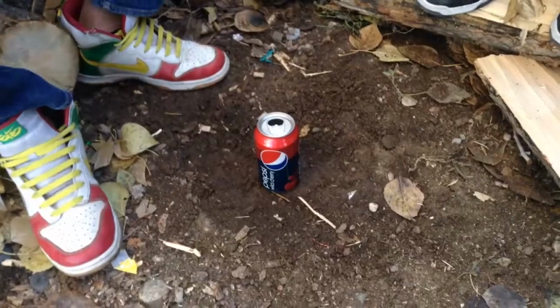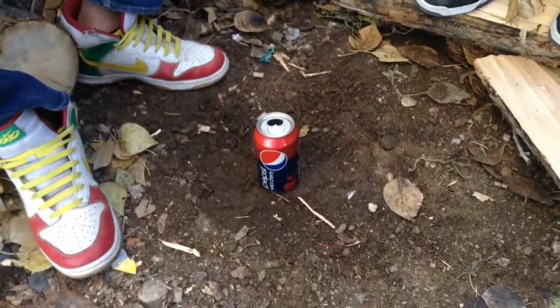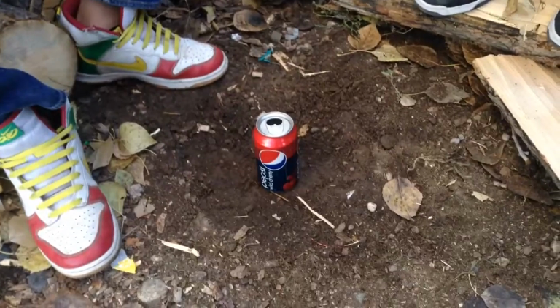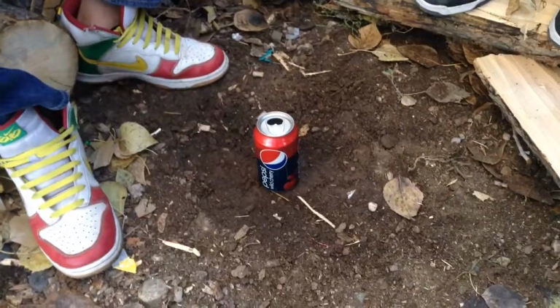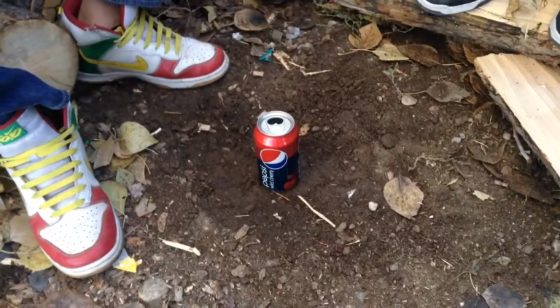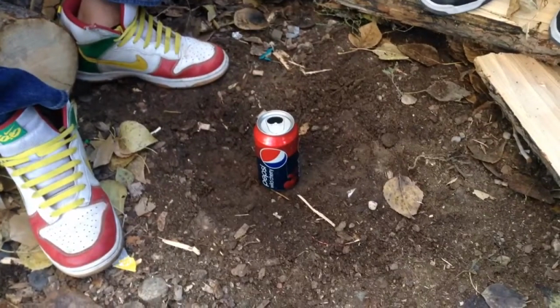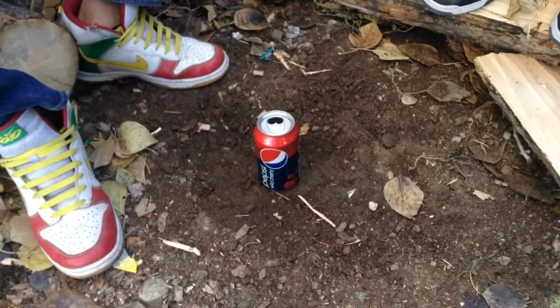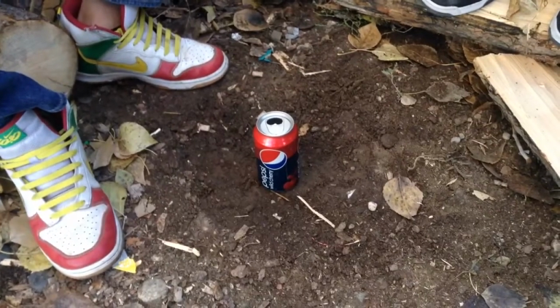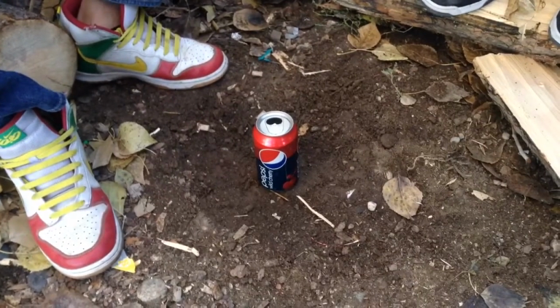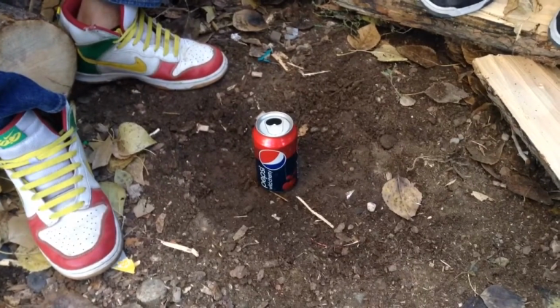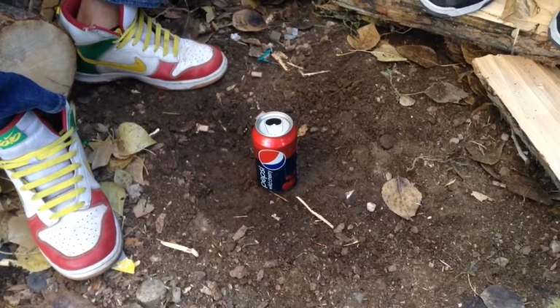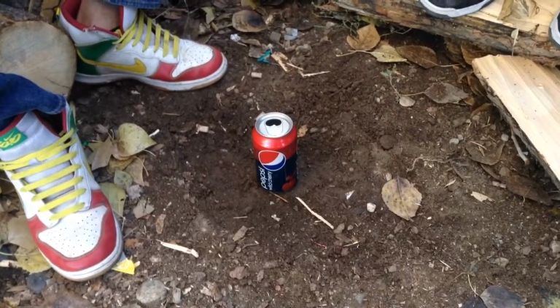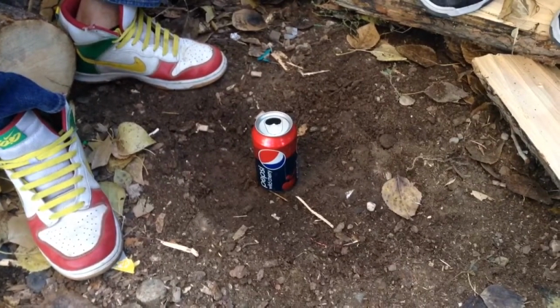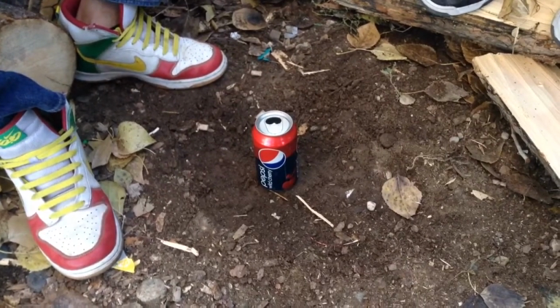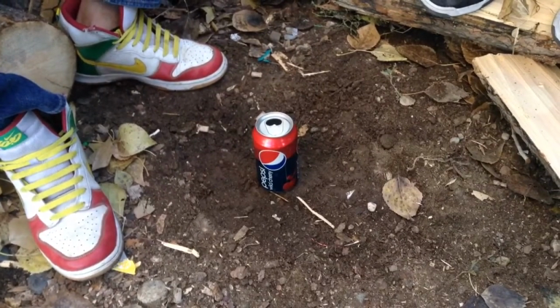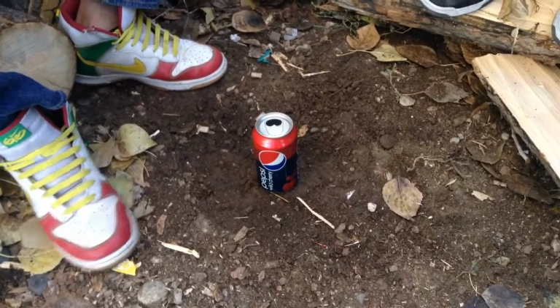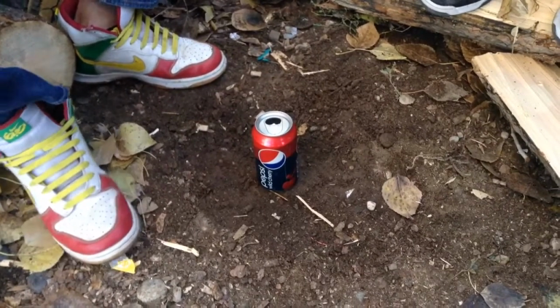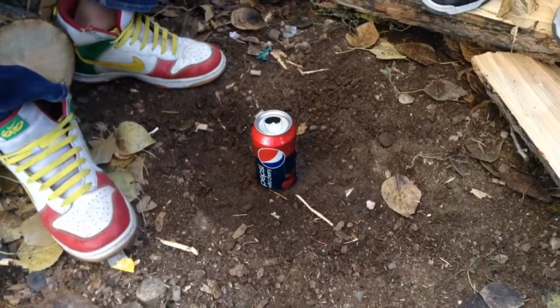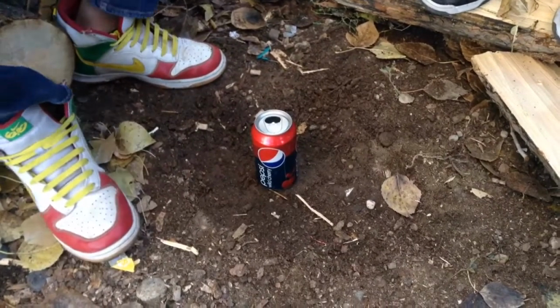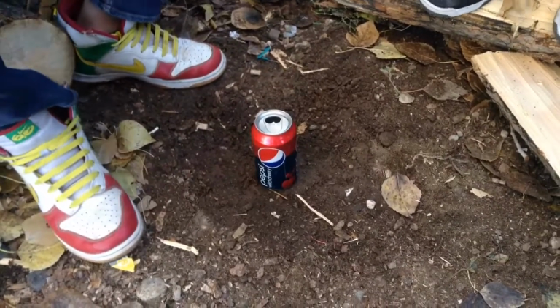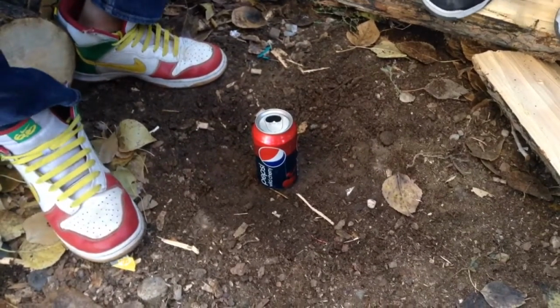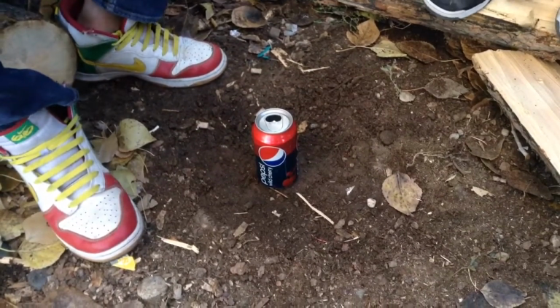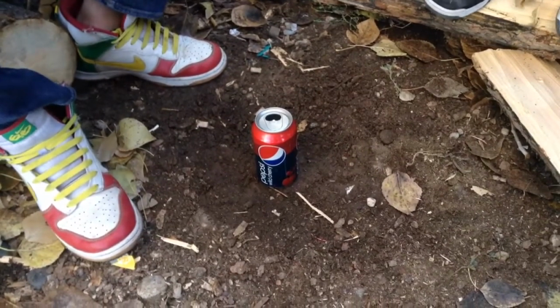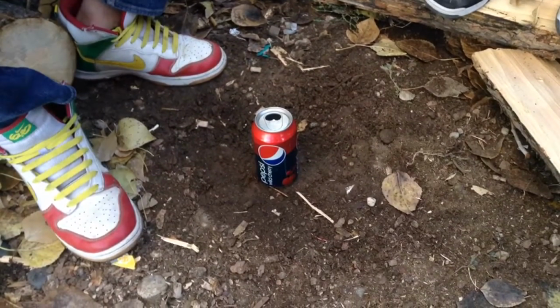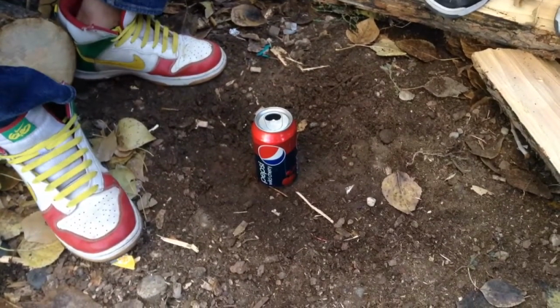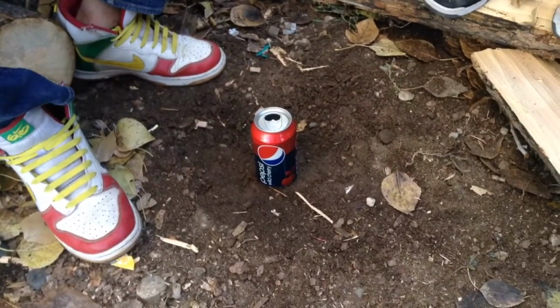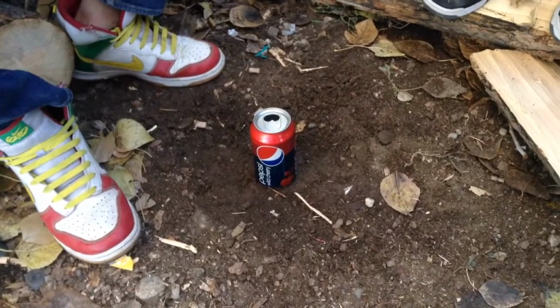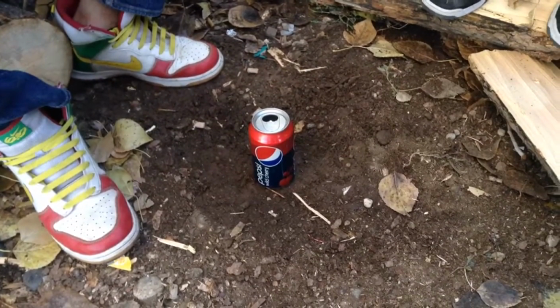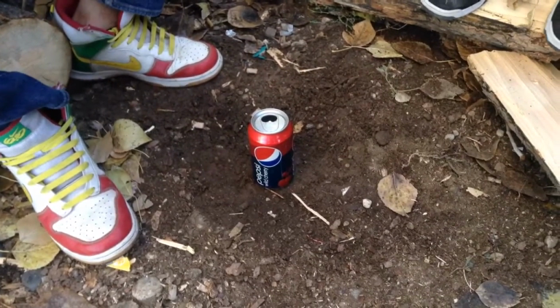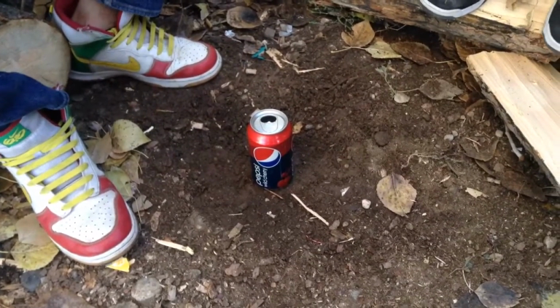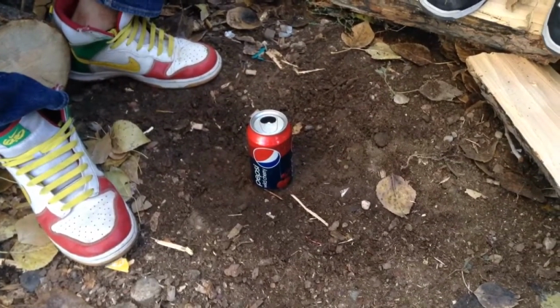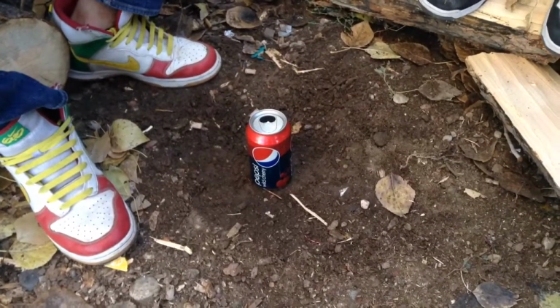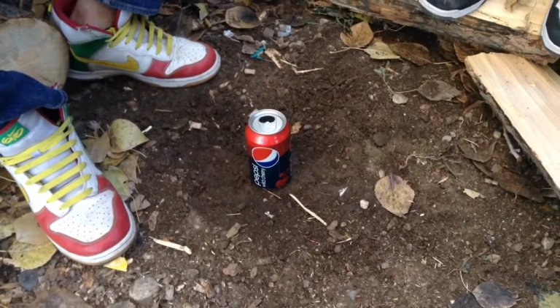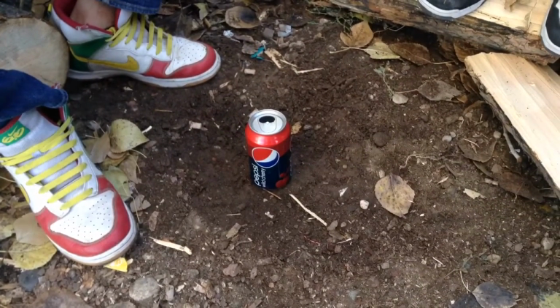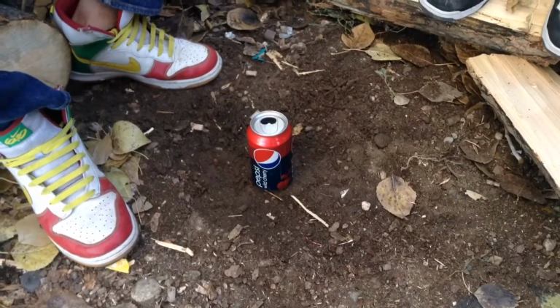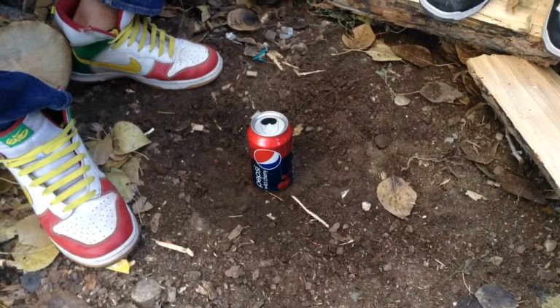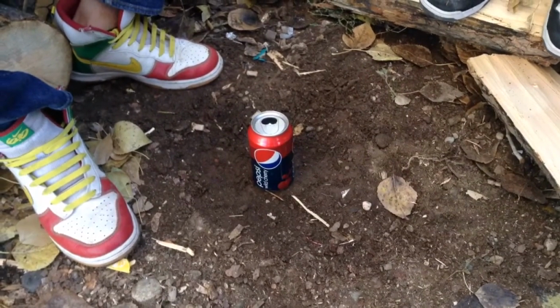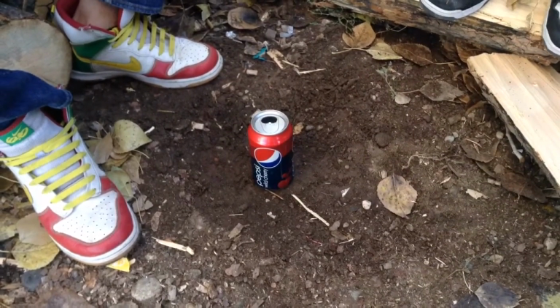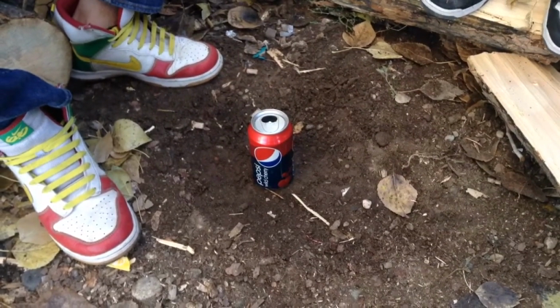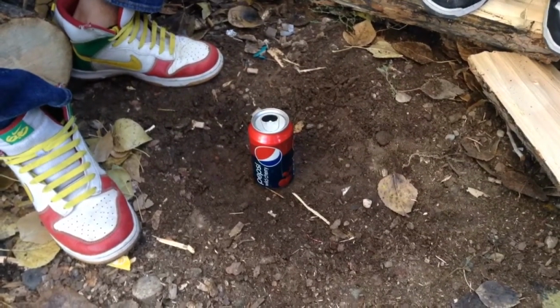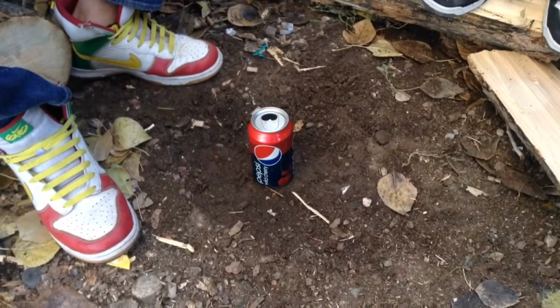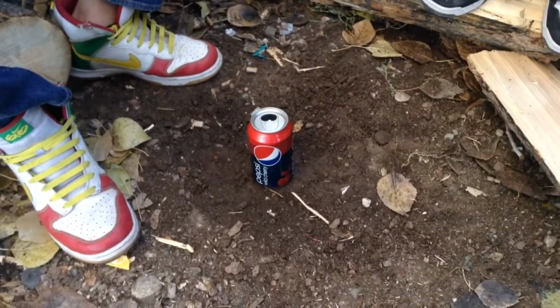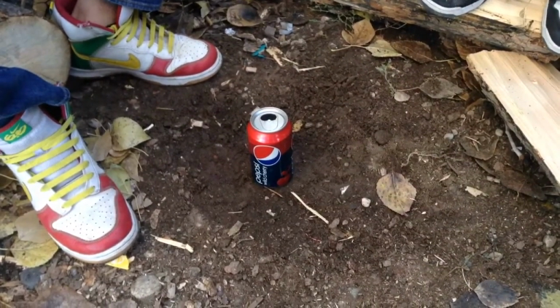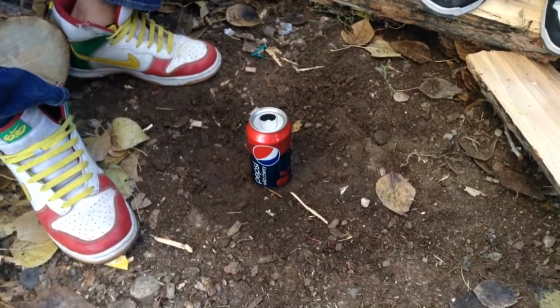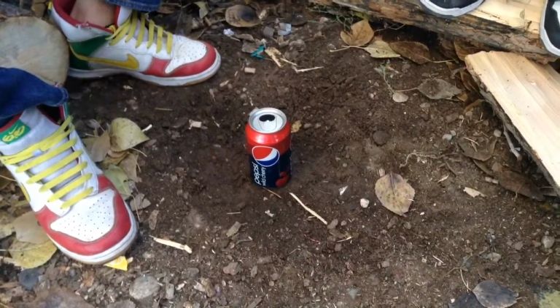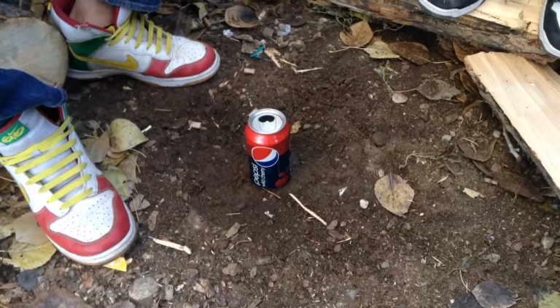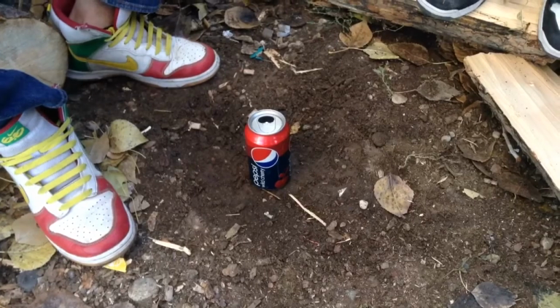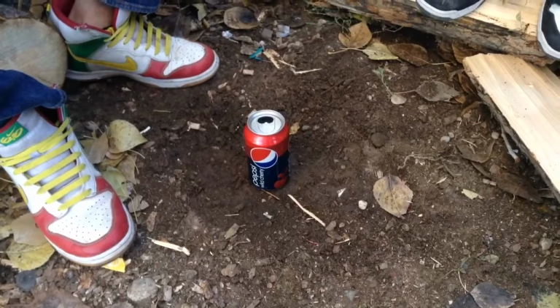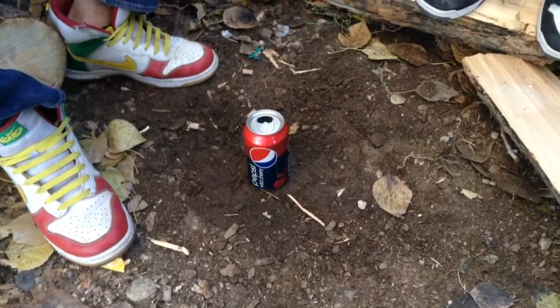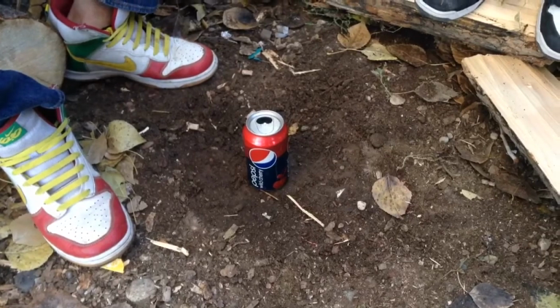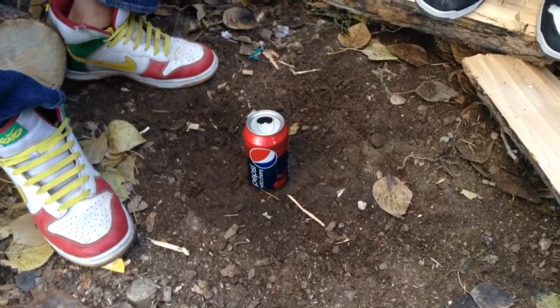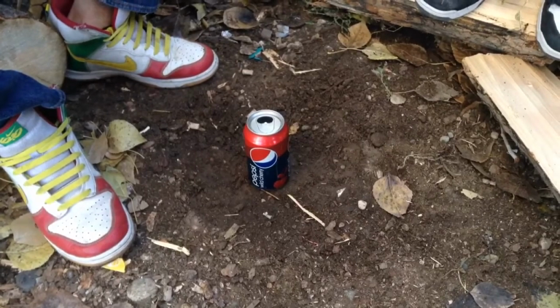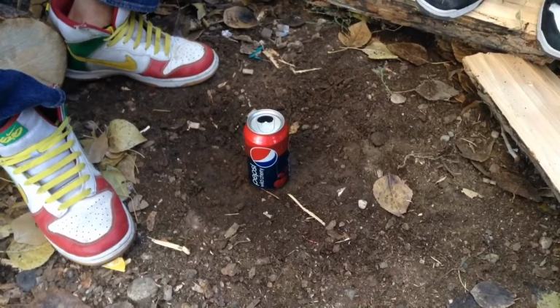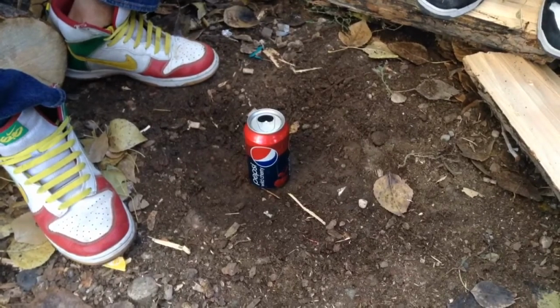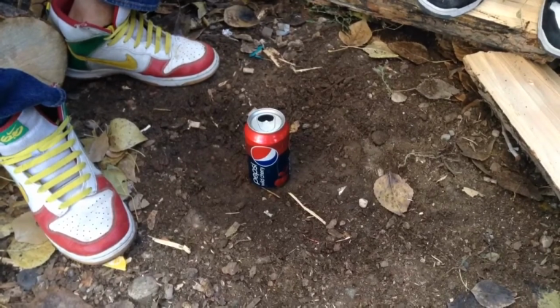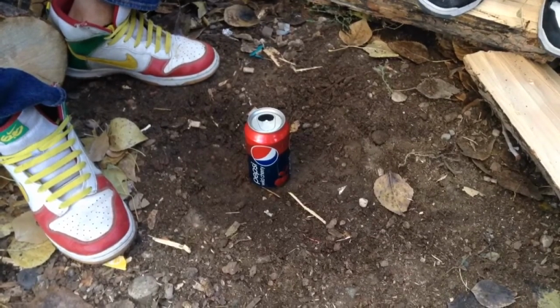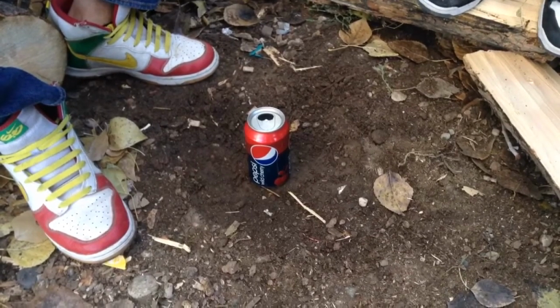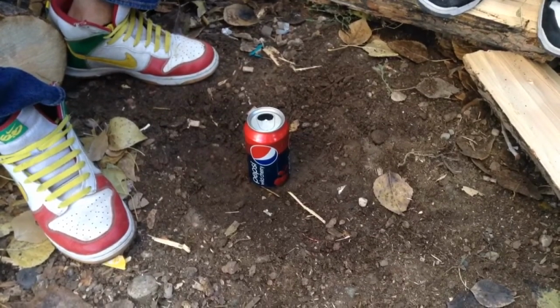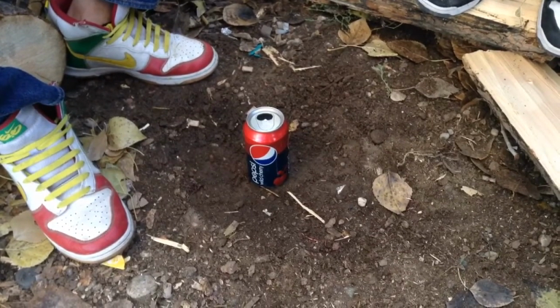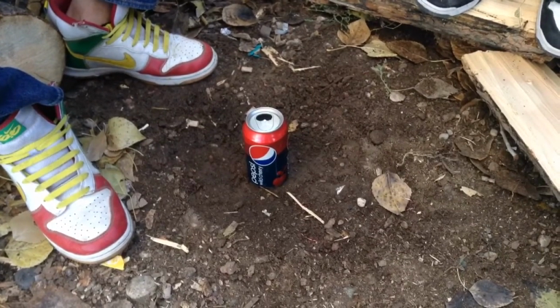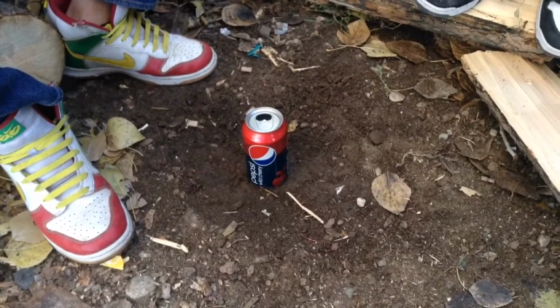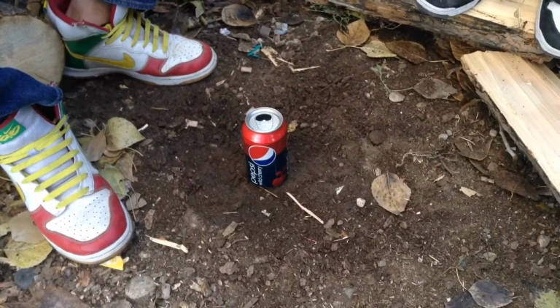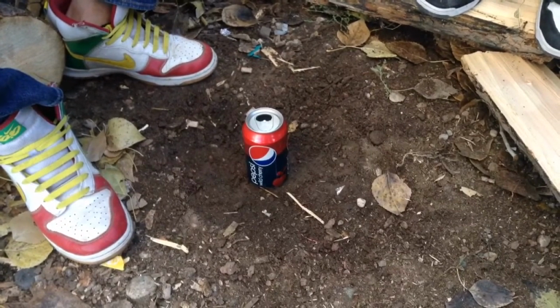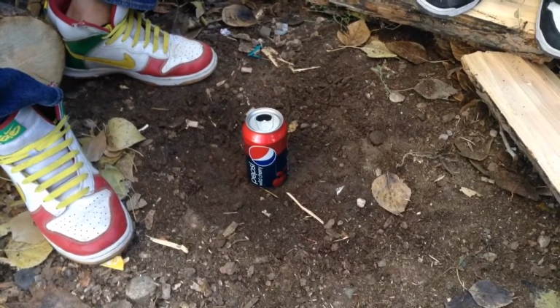What's up YouTube? This is gonna be our PopCan stove I mentioned in the backpack video.